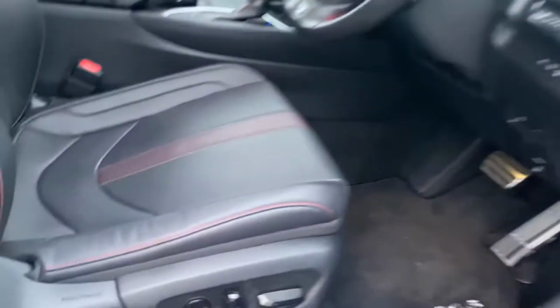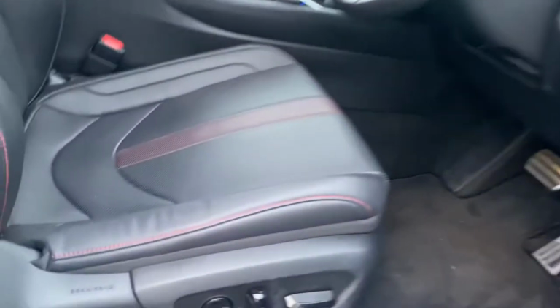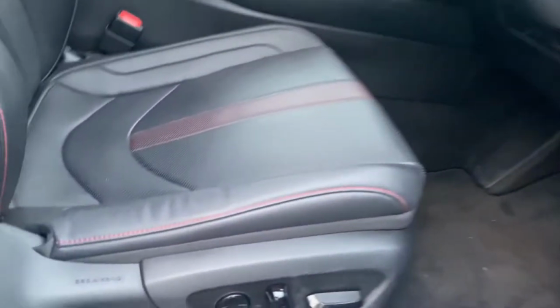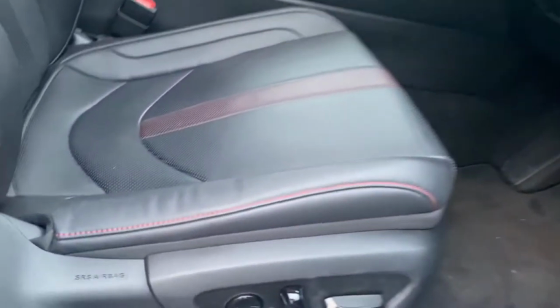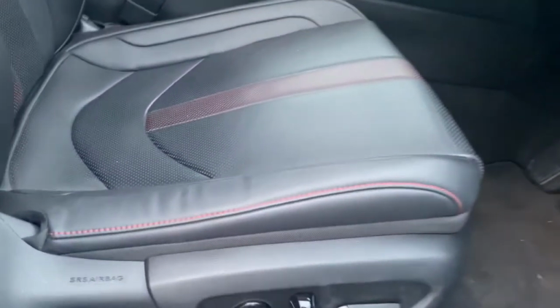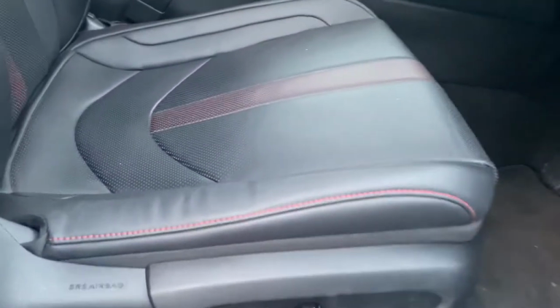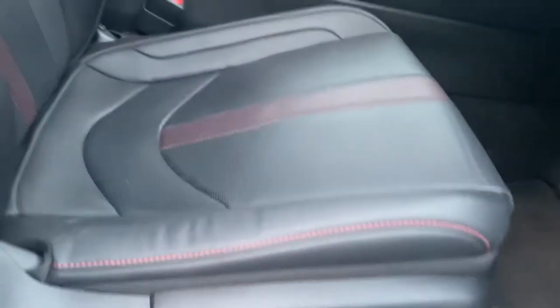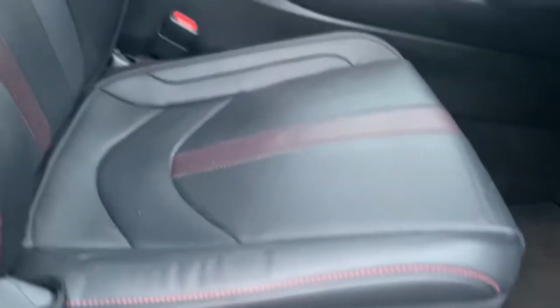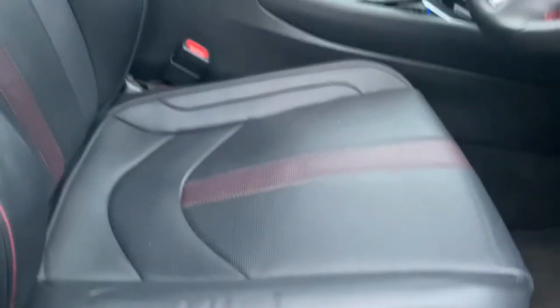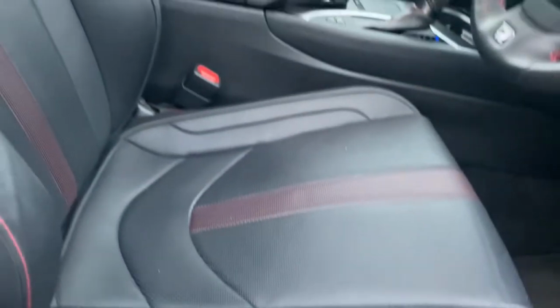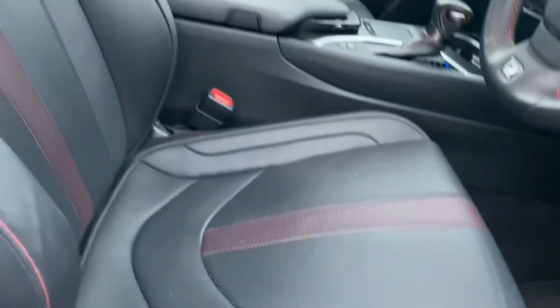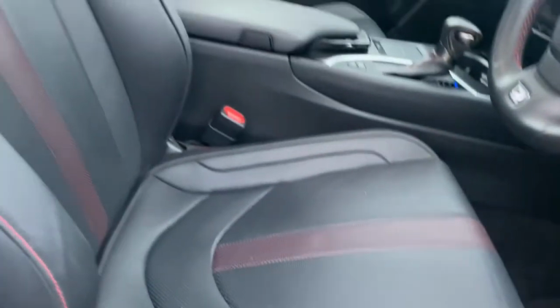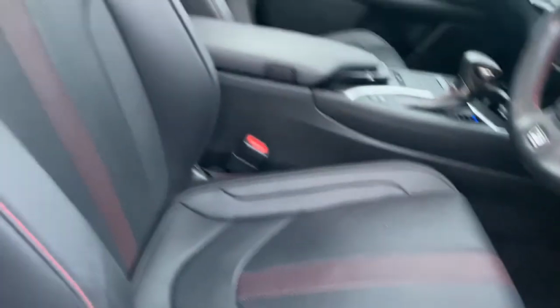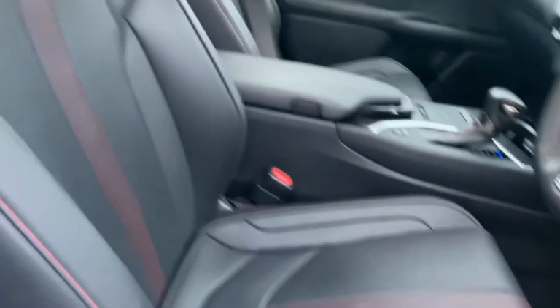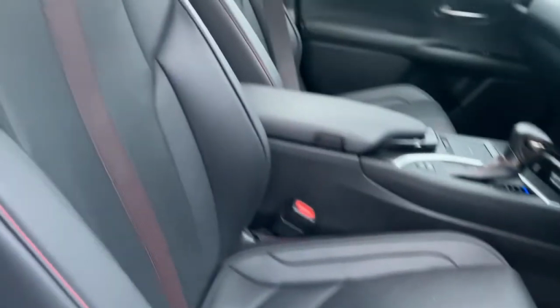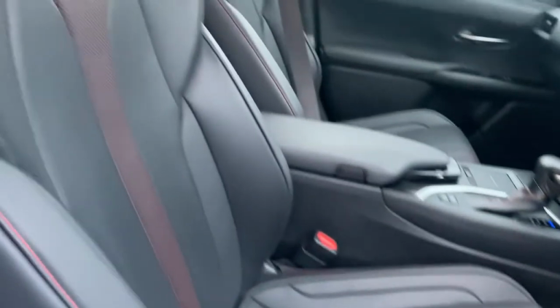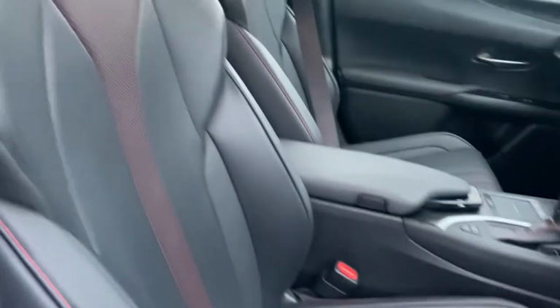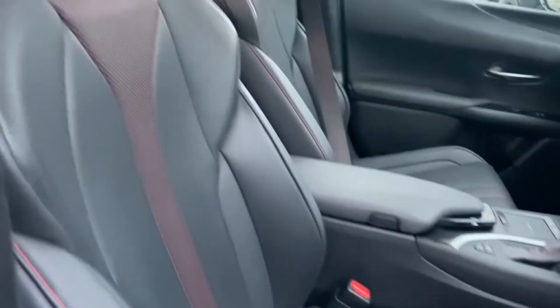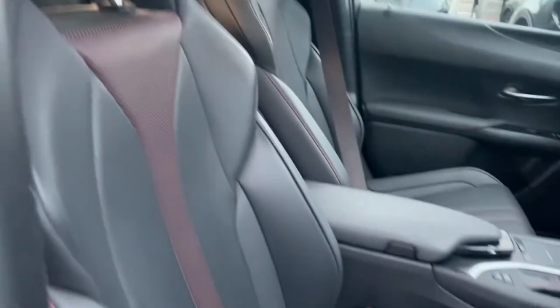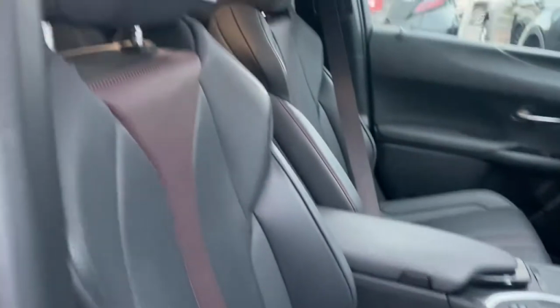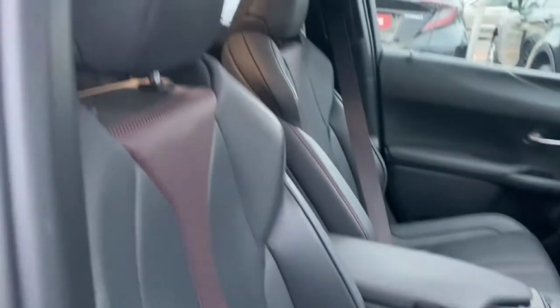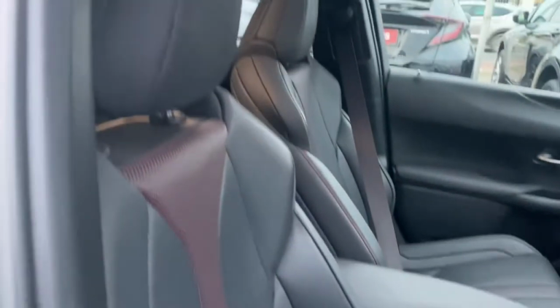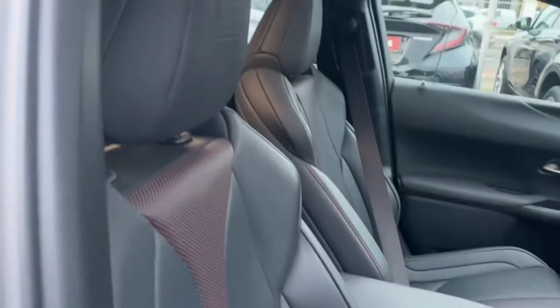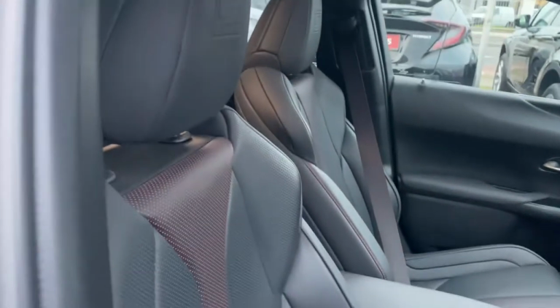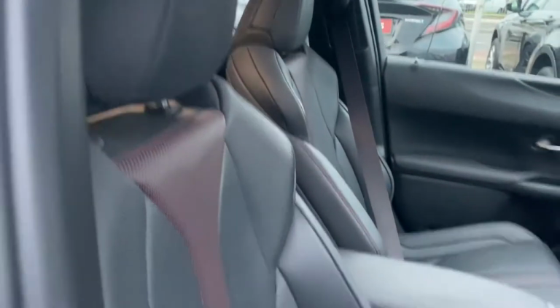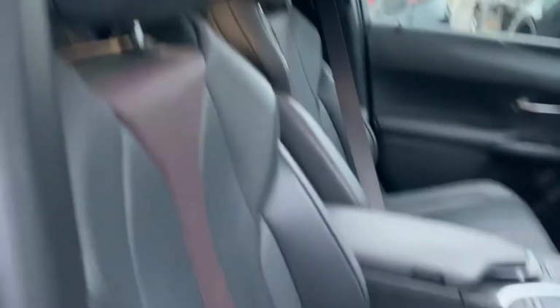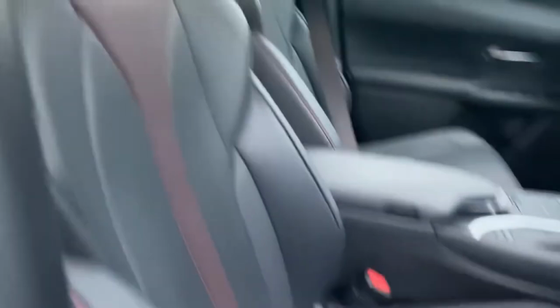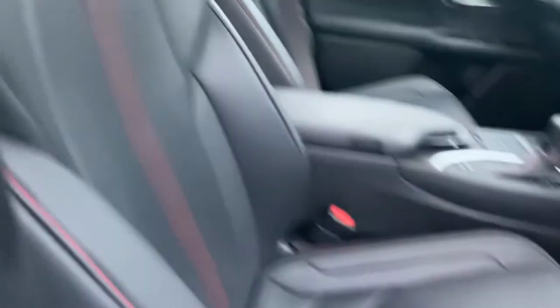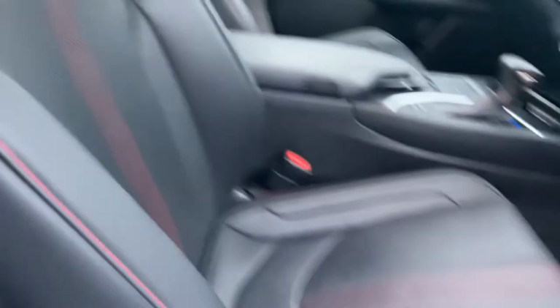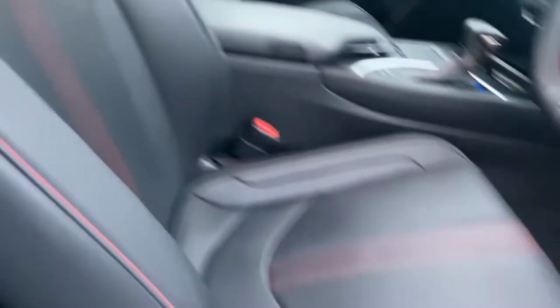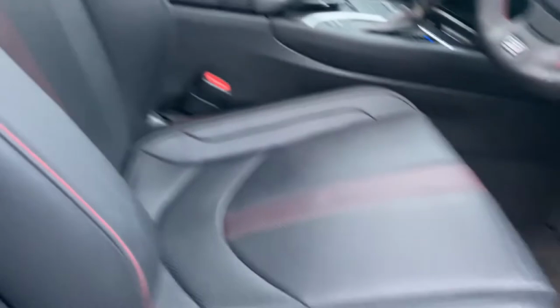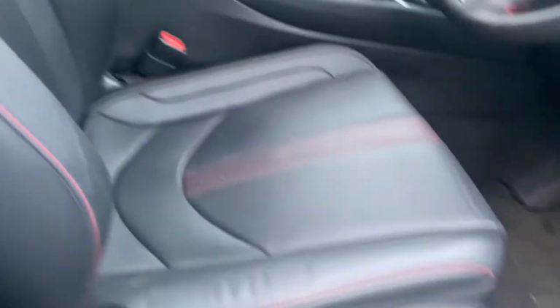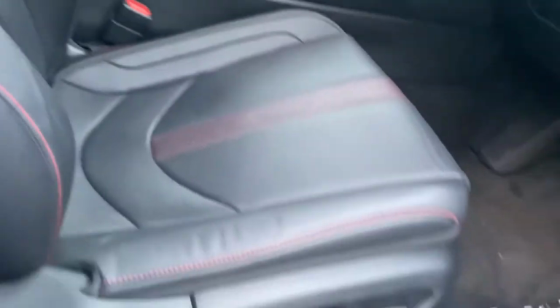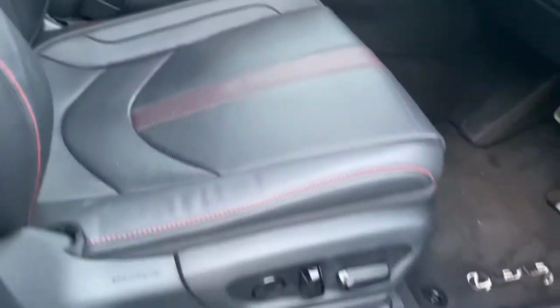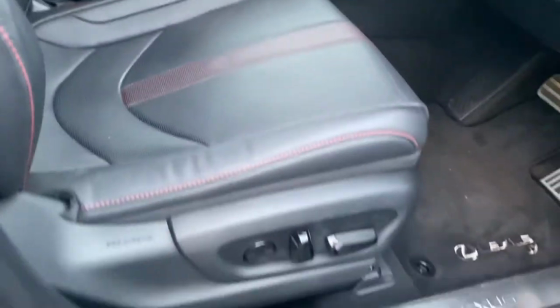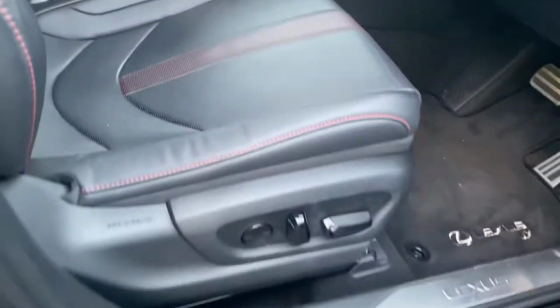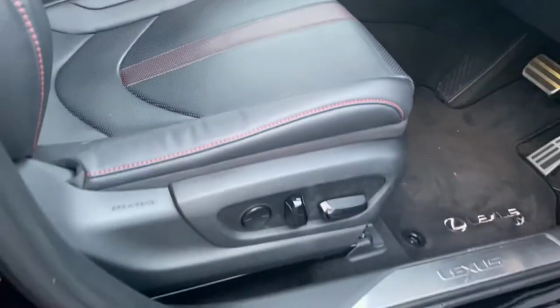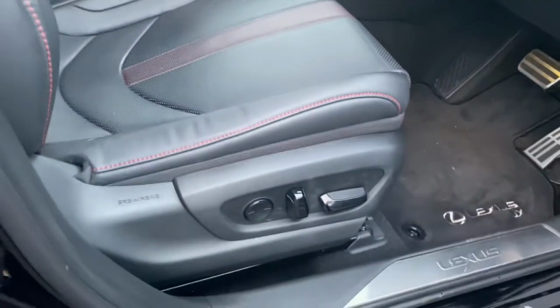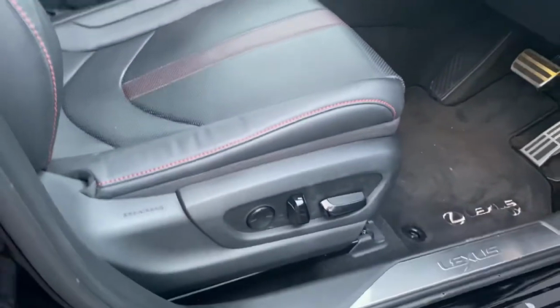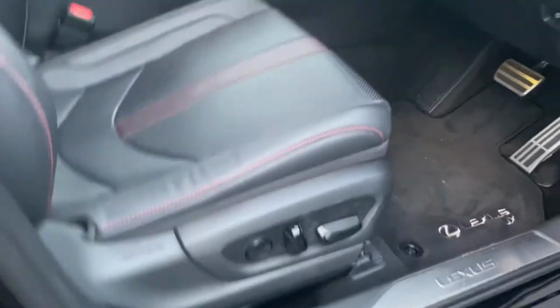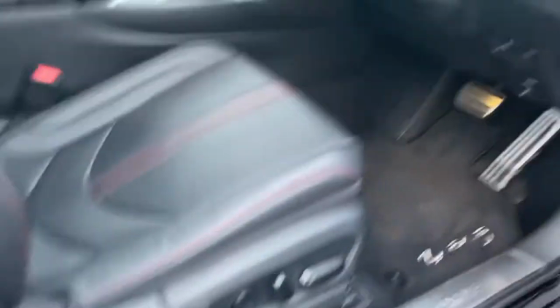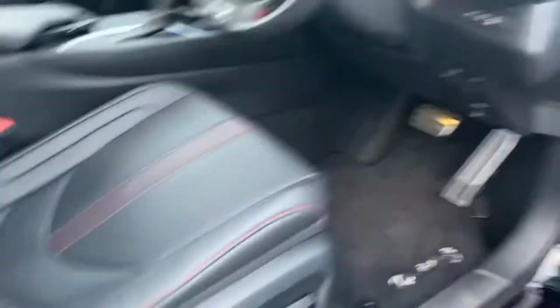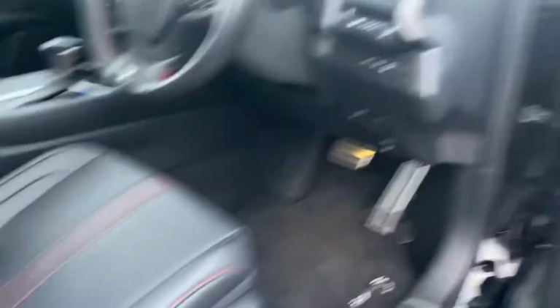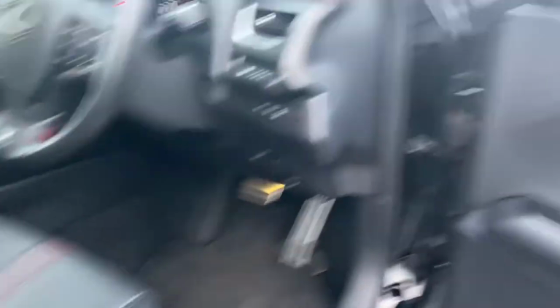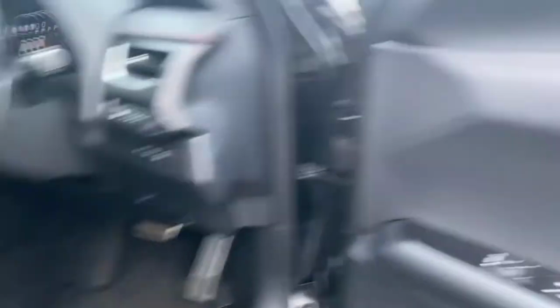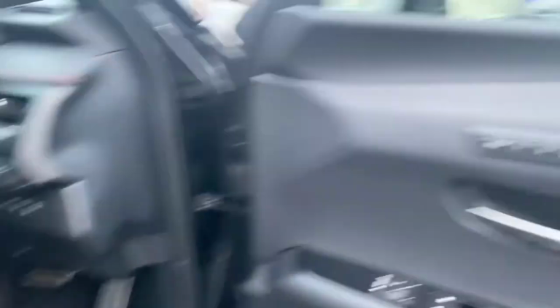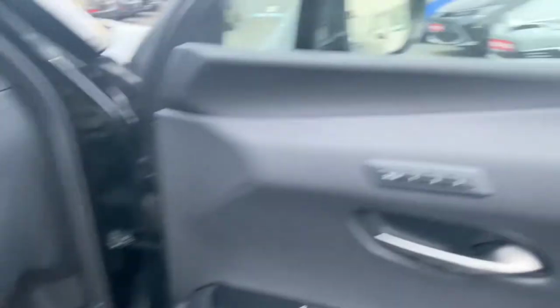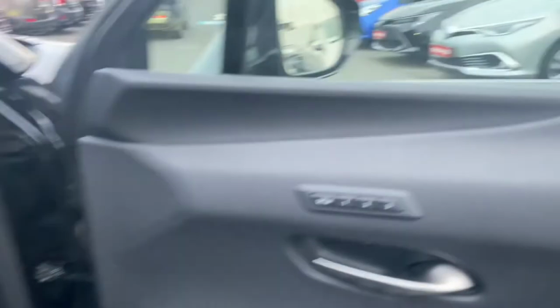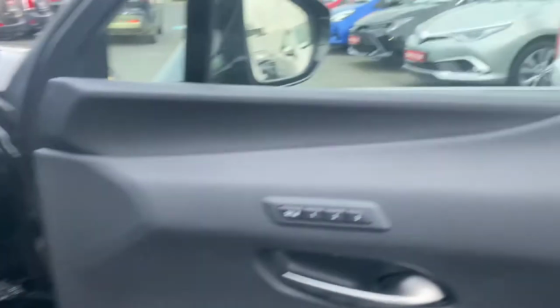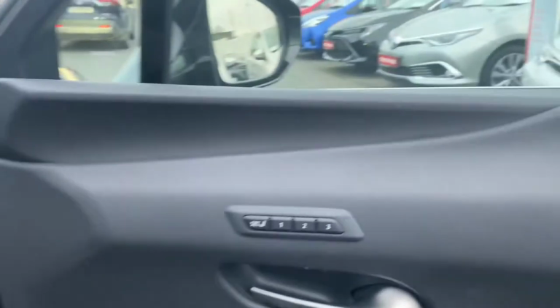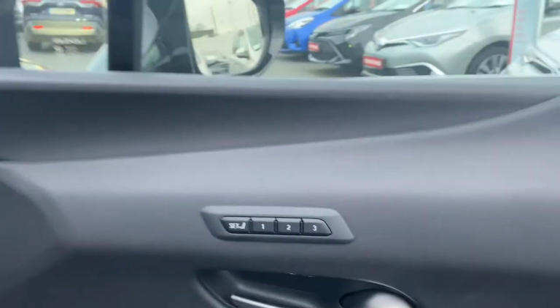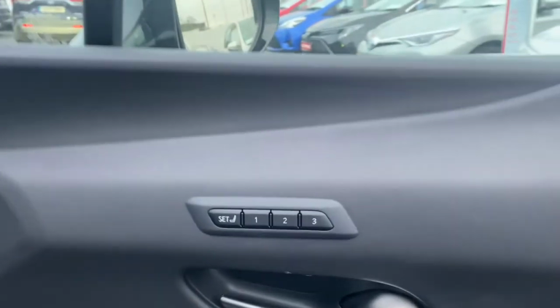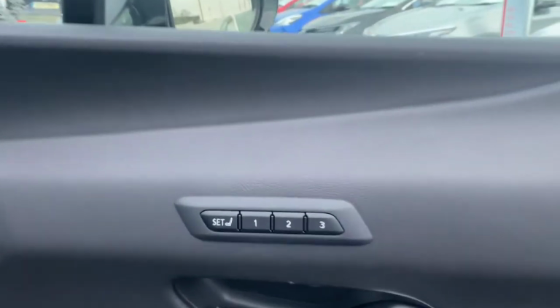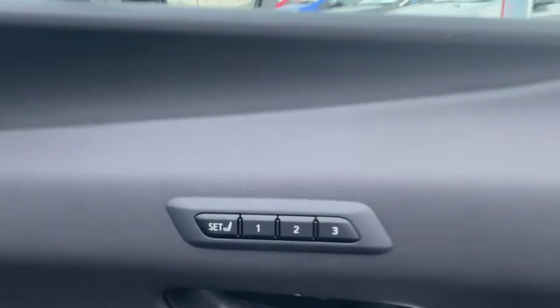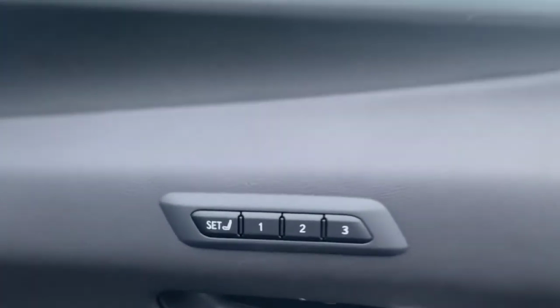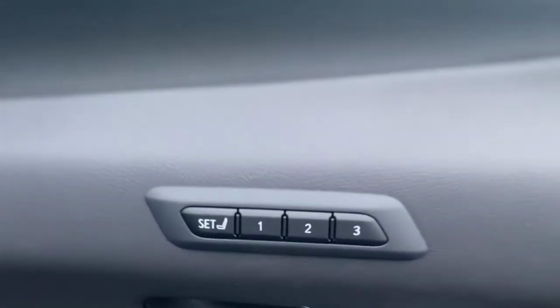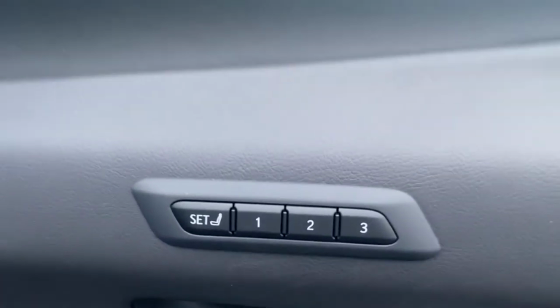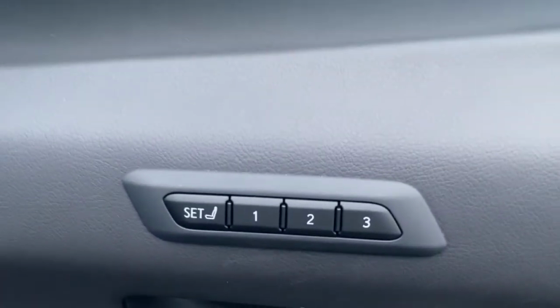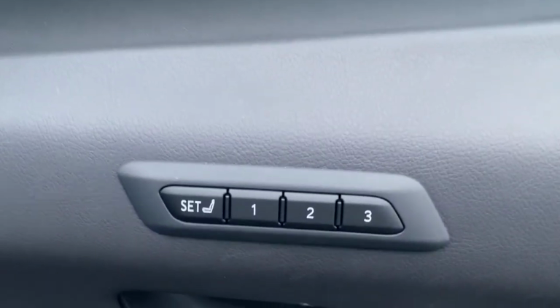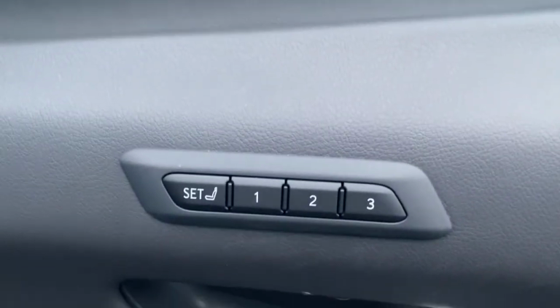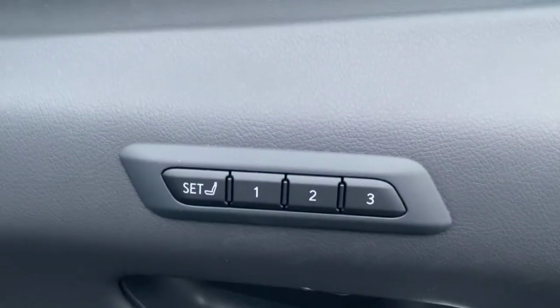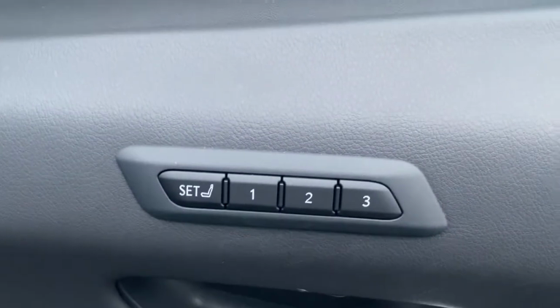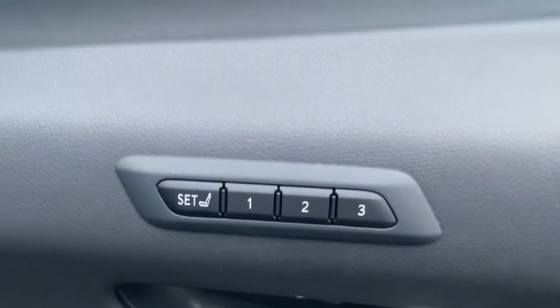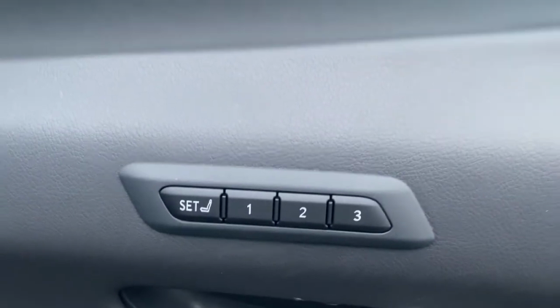Black leather with red stitching, fully electric with memory.